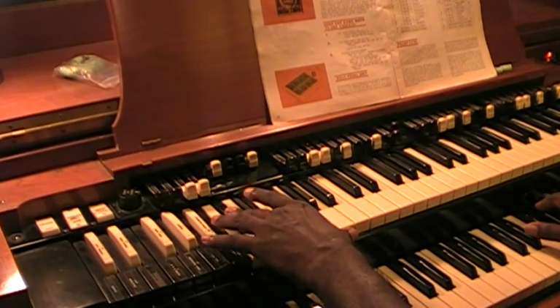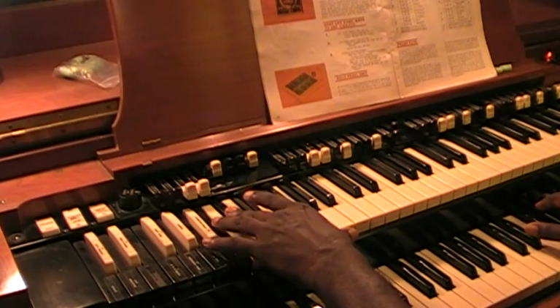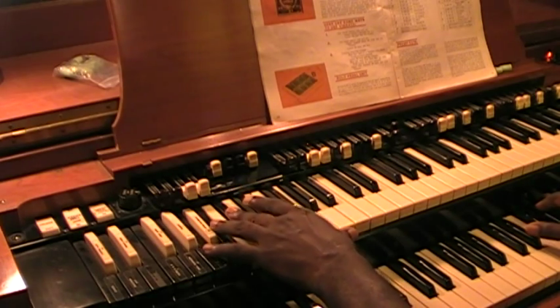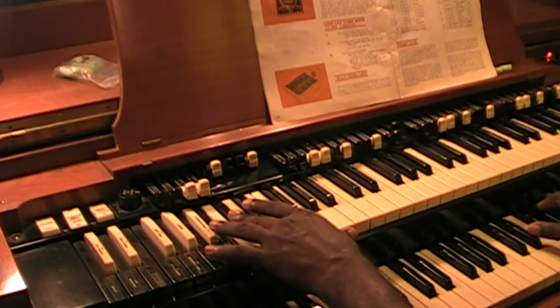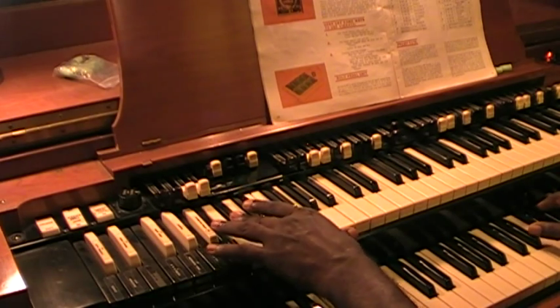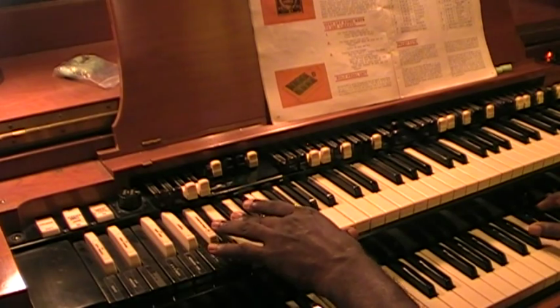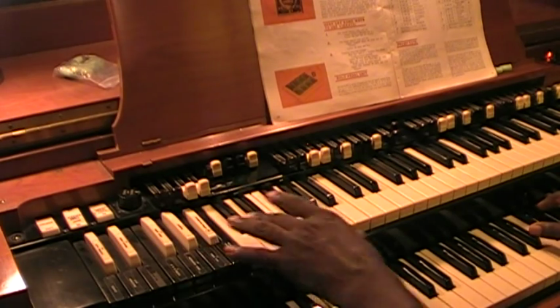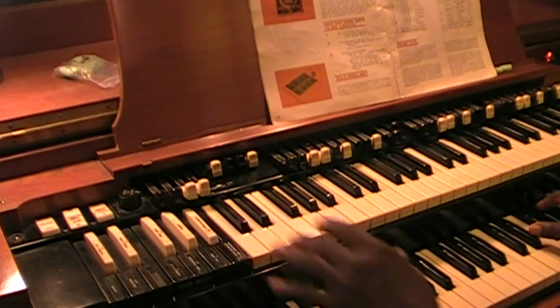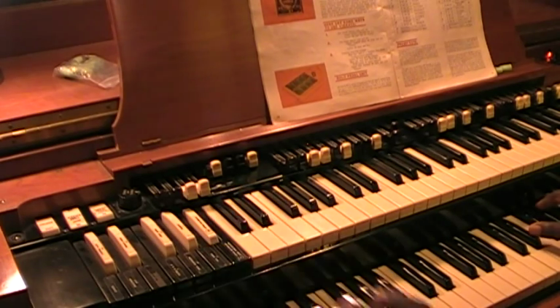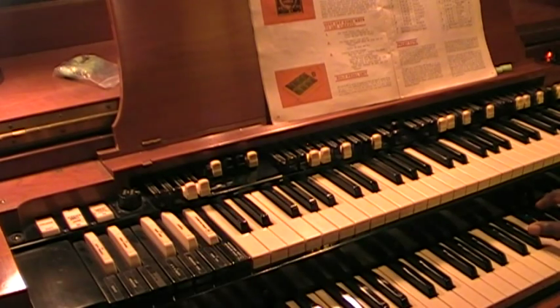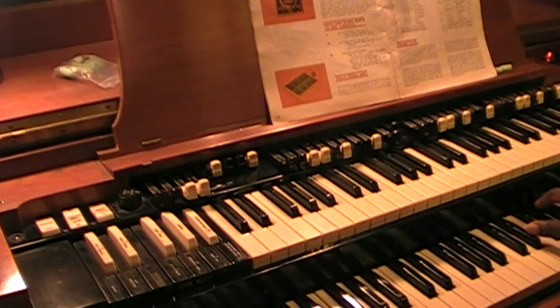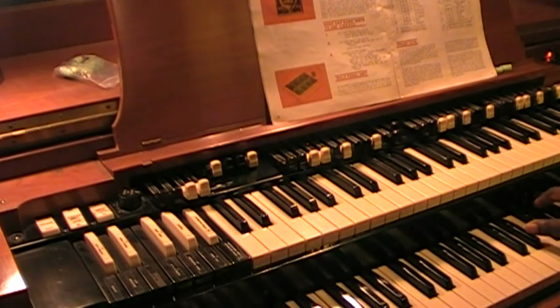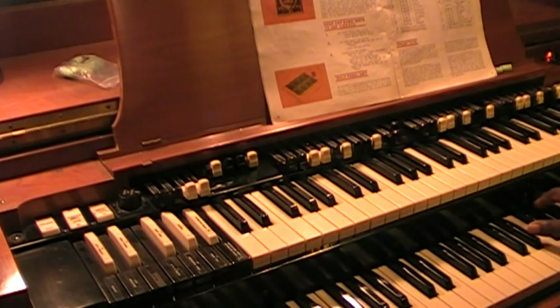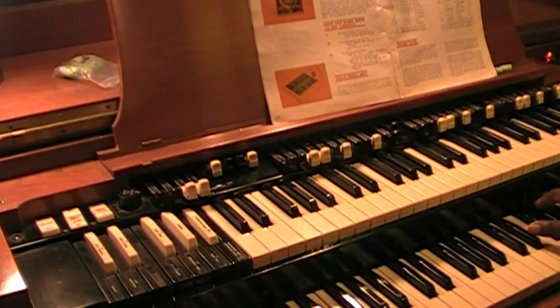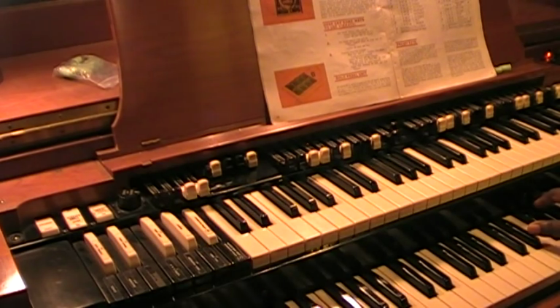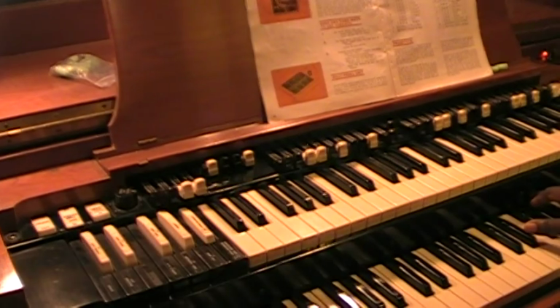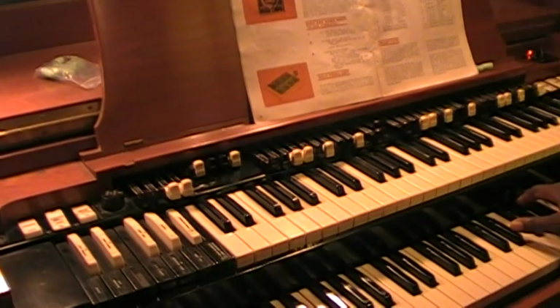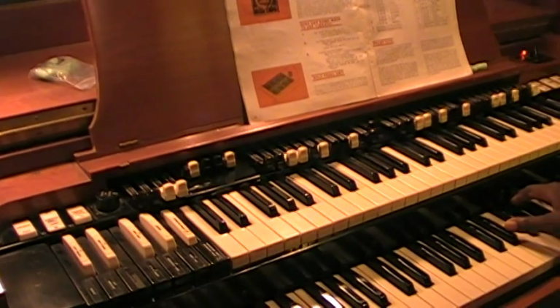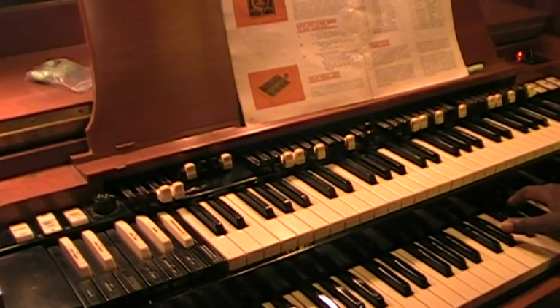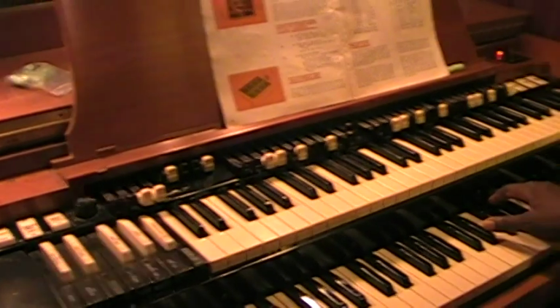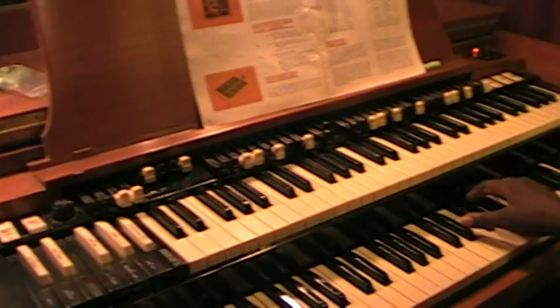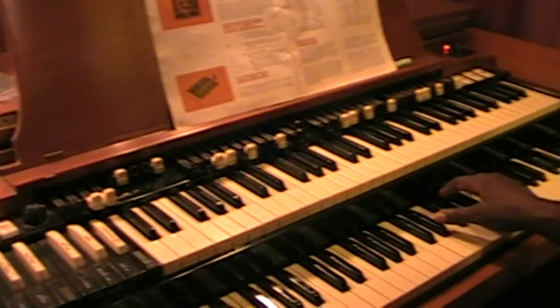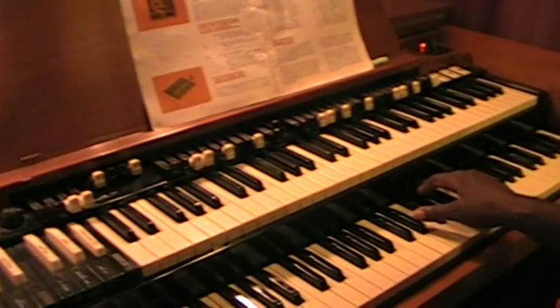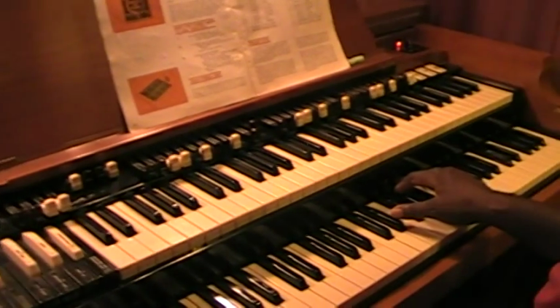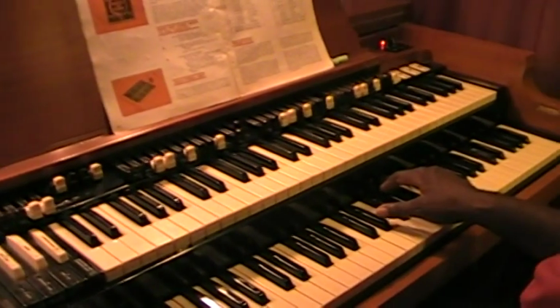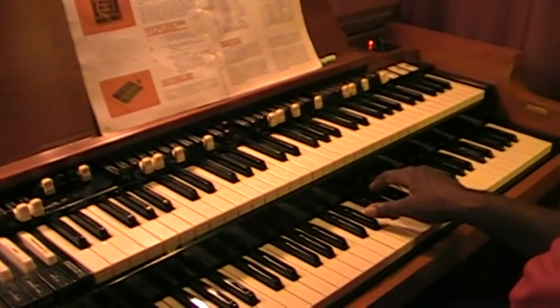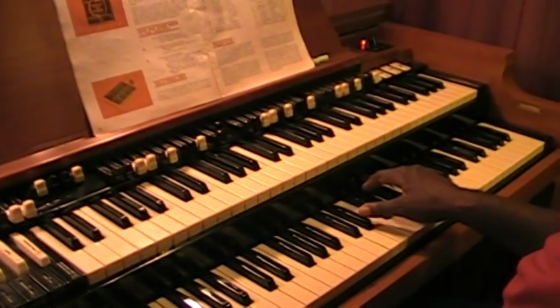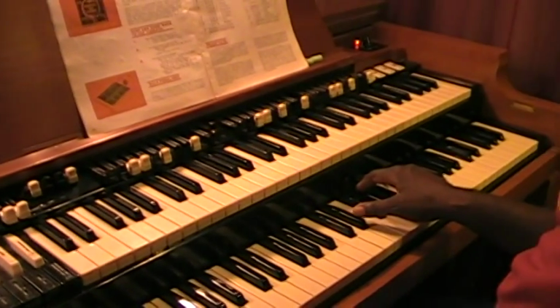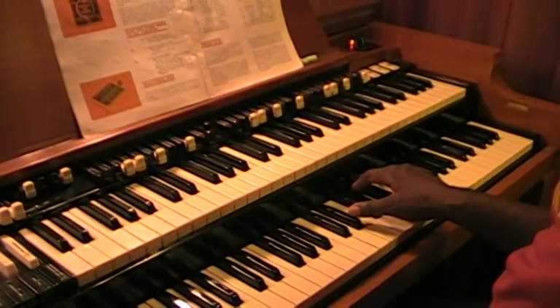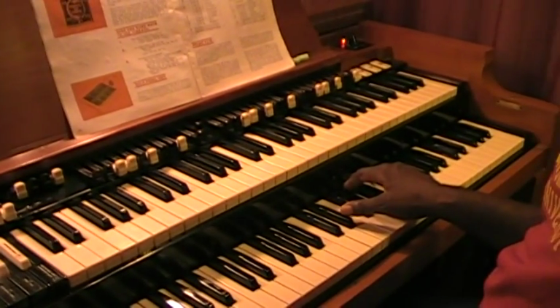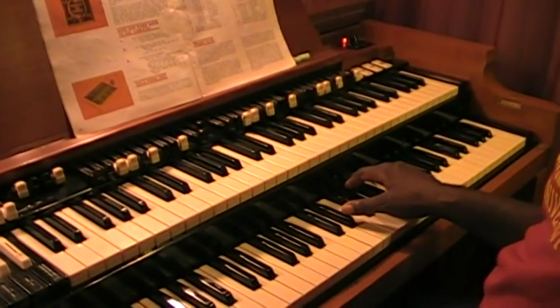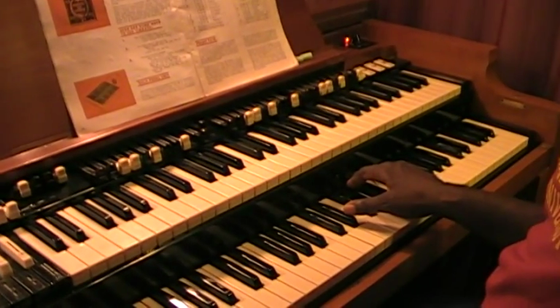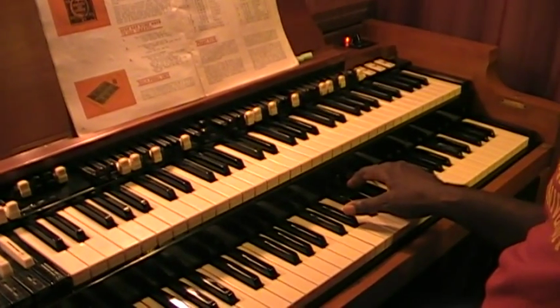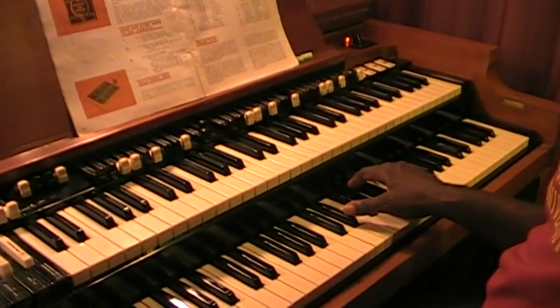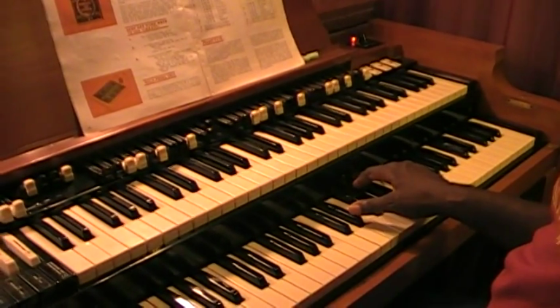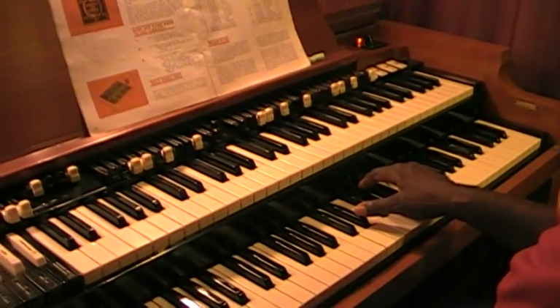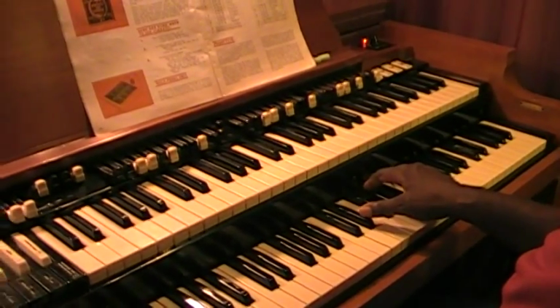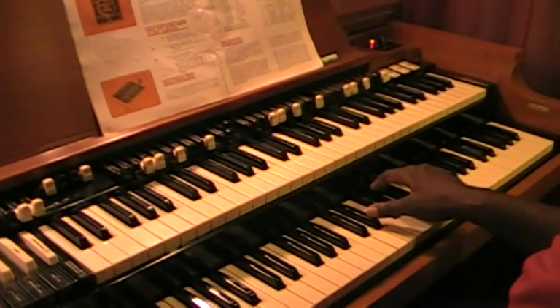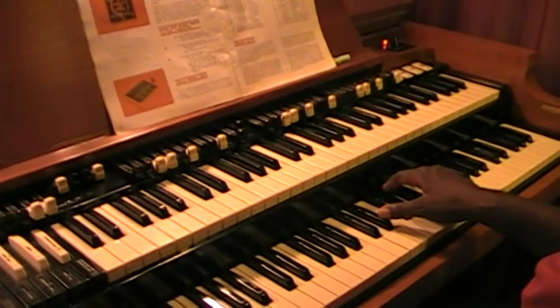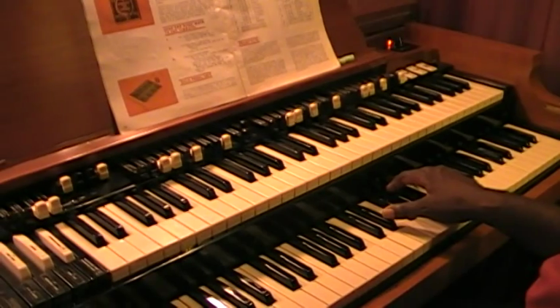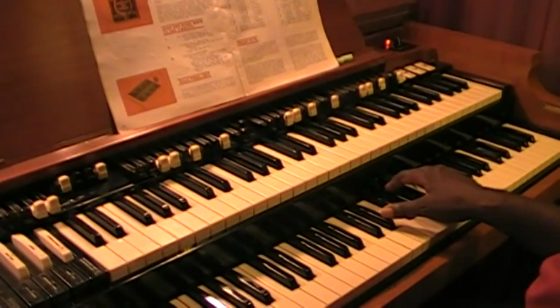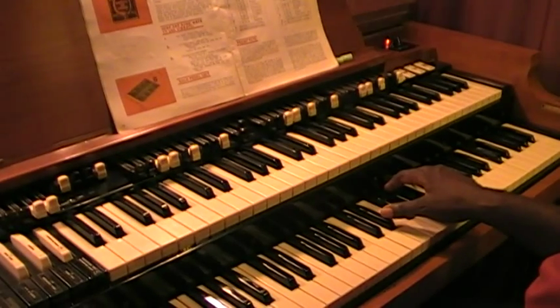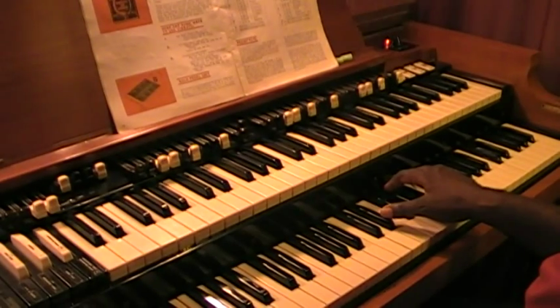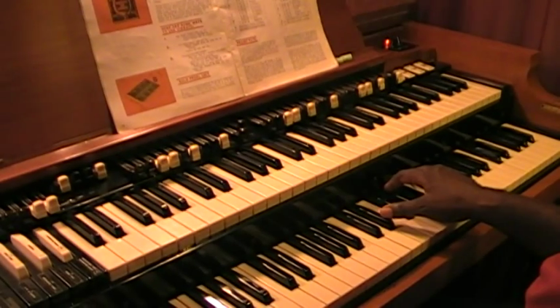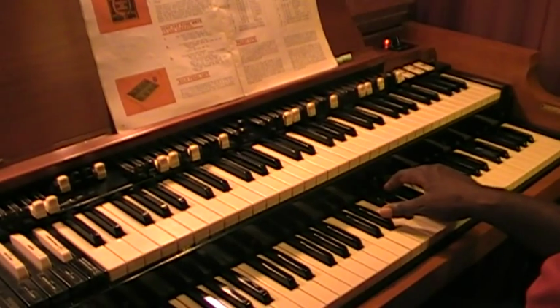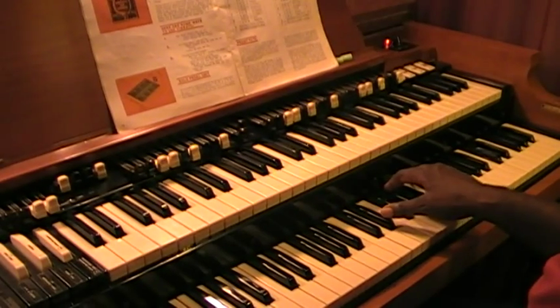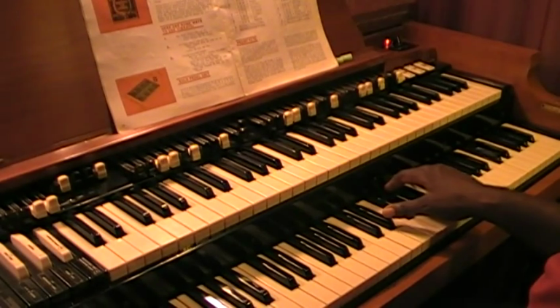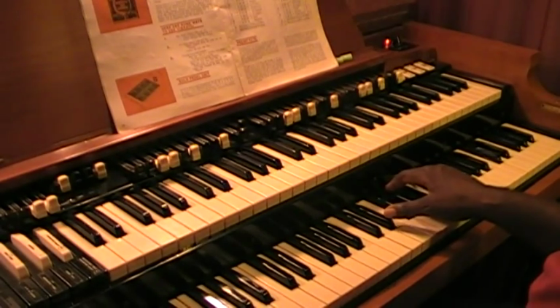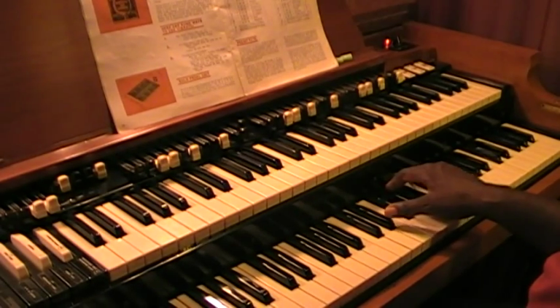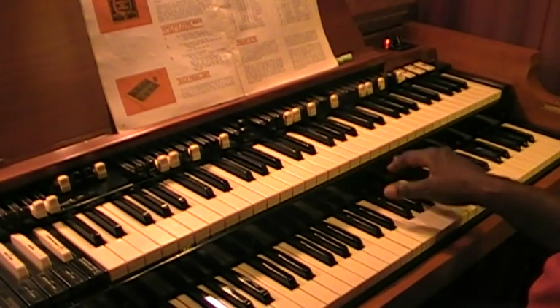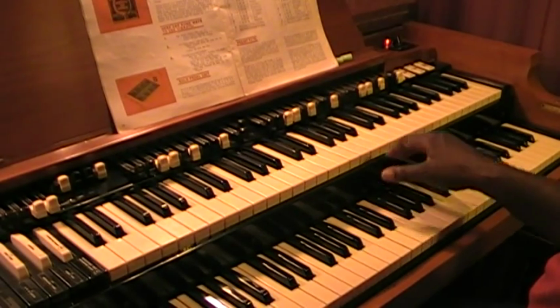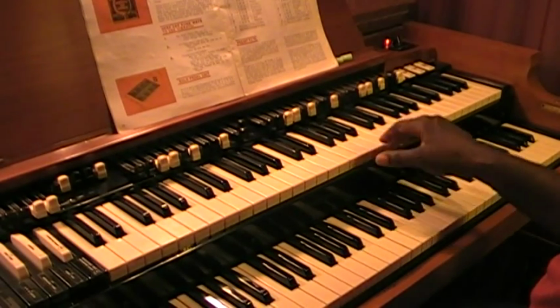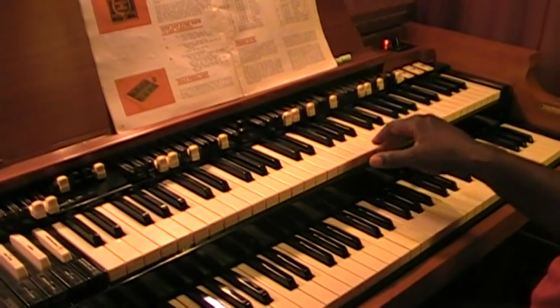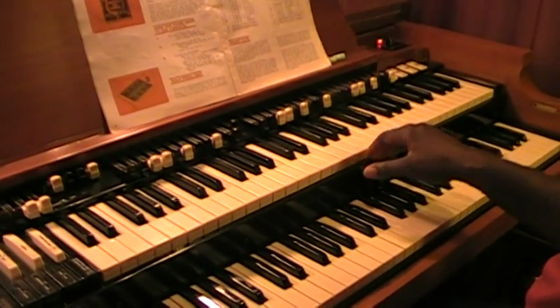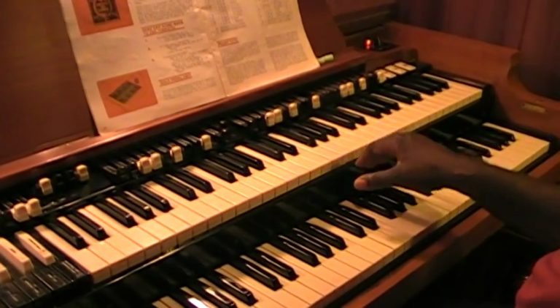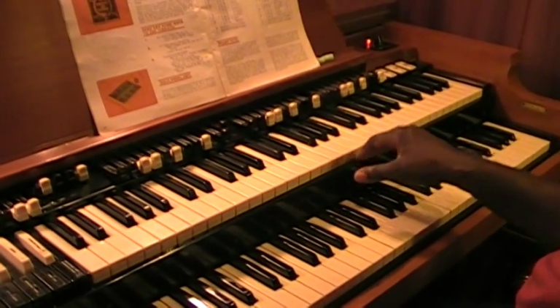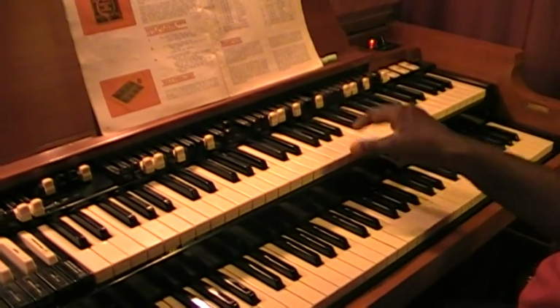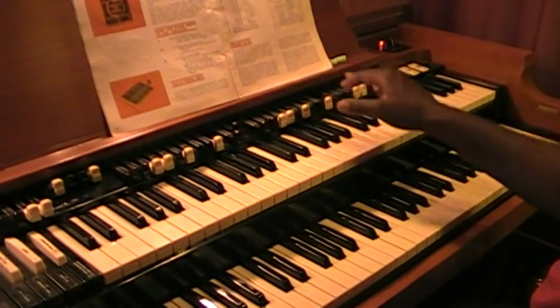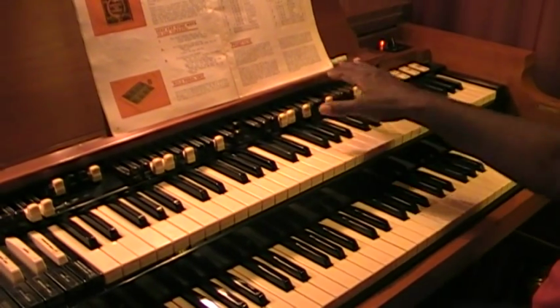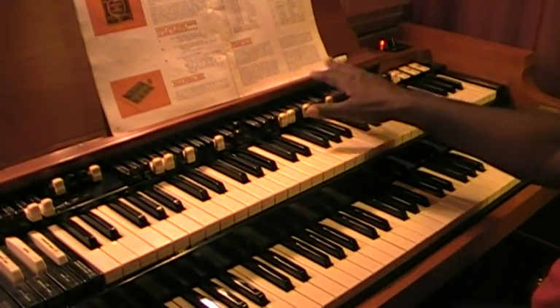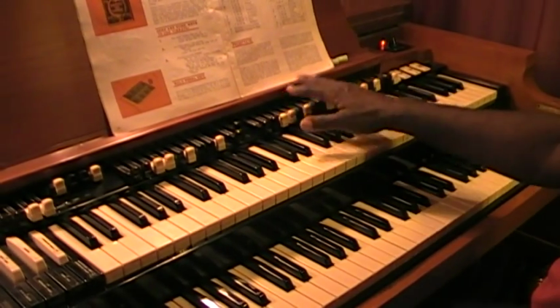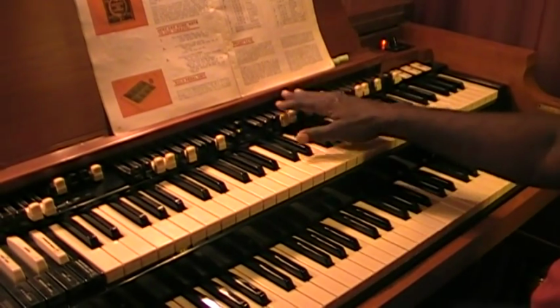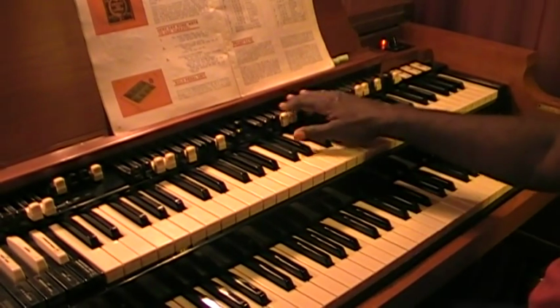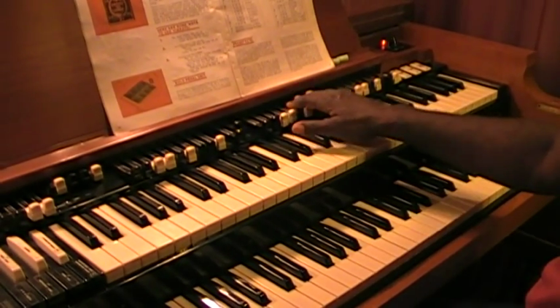Here's how it sounds when you put it together — I'm playing the lower manual here with it wide open.